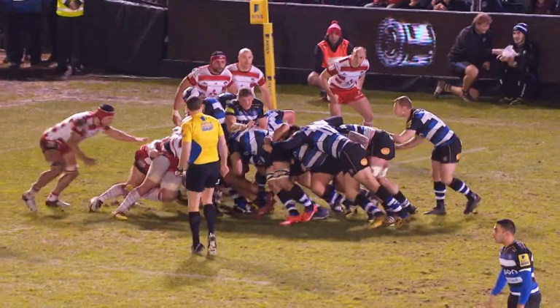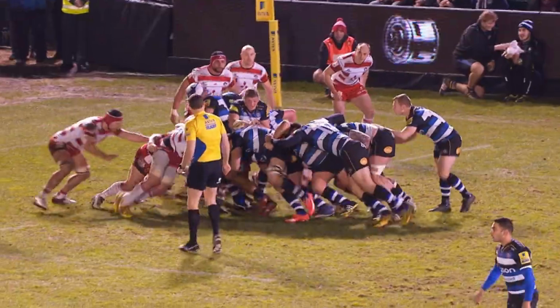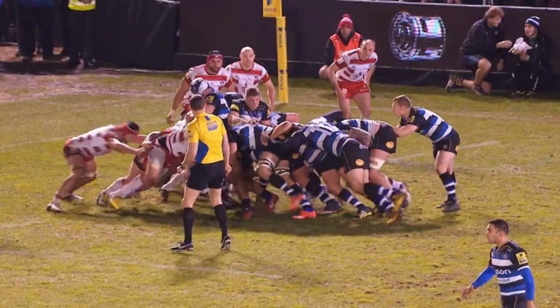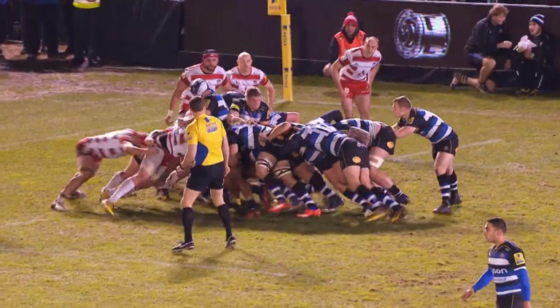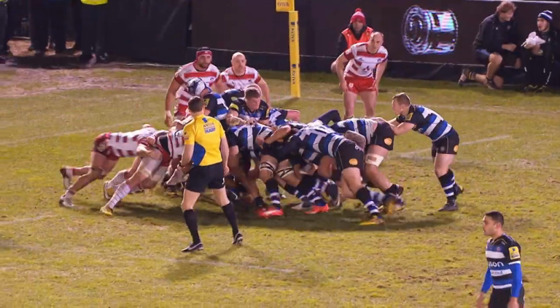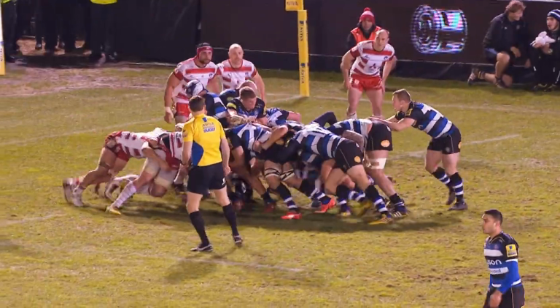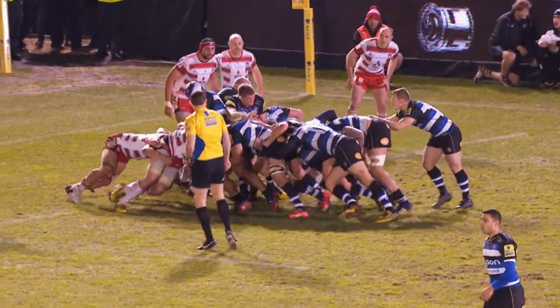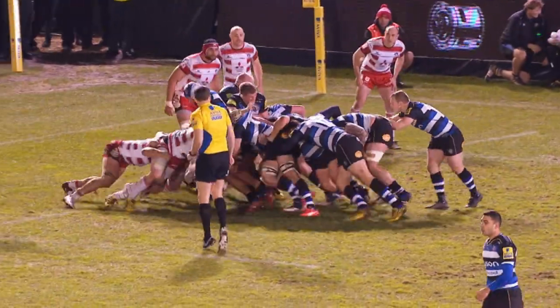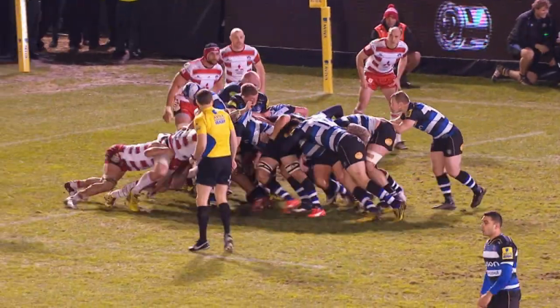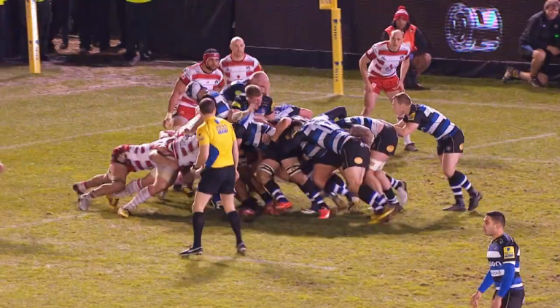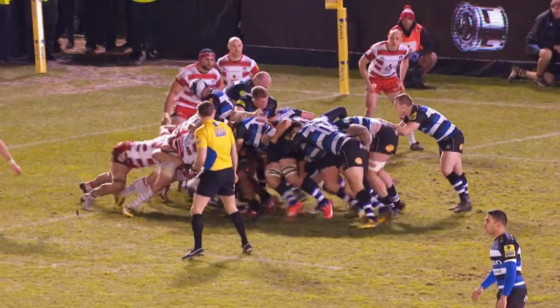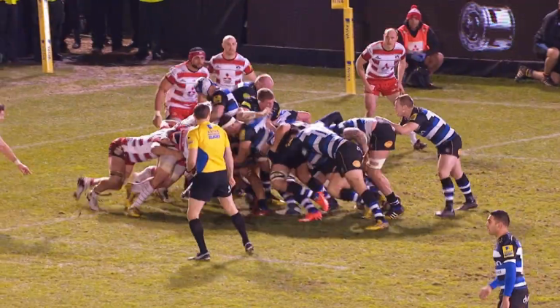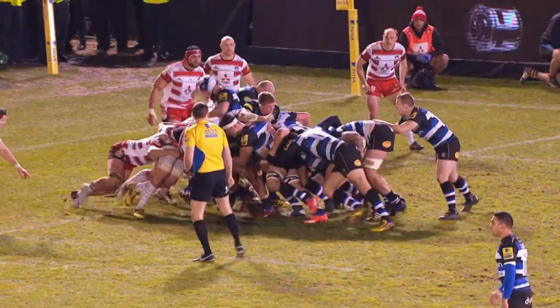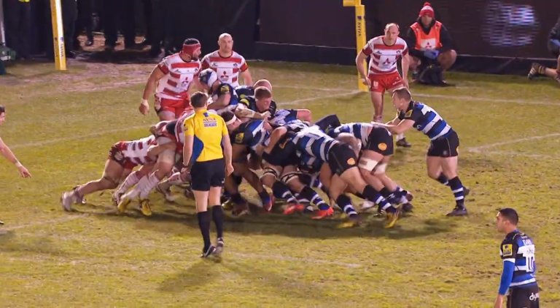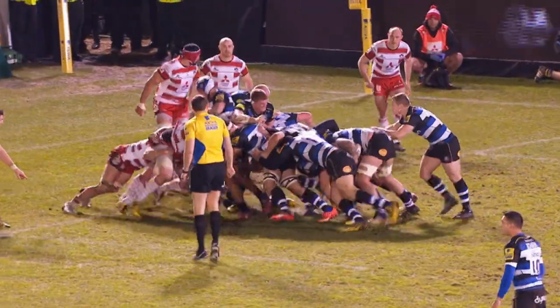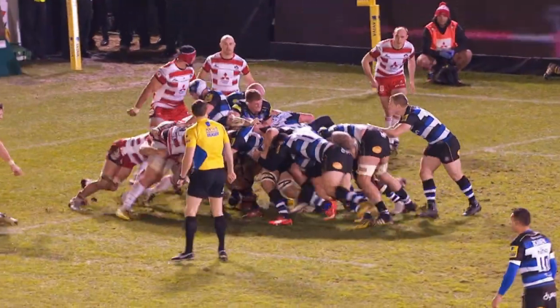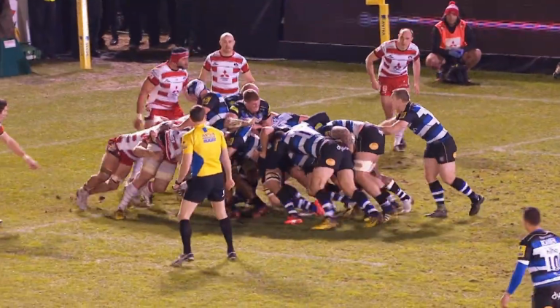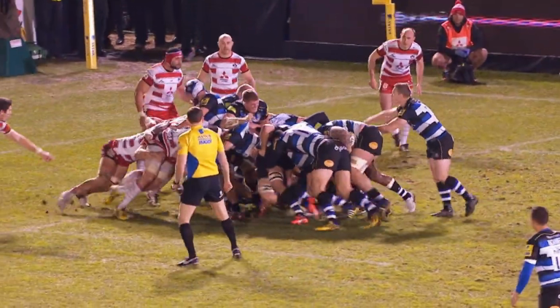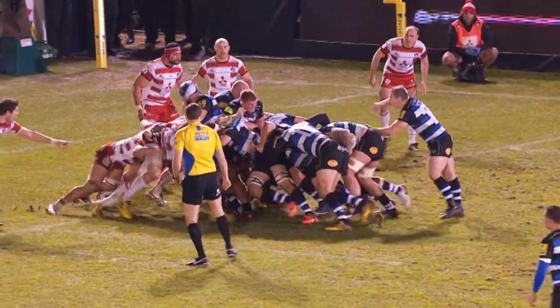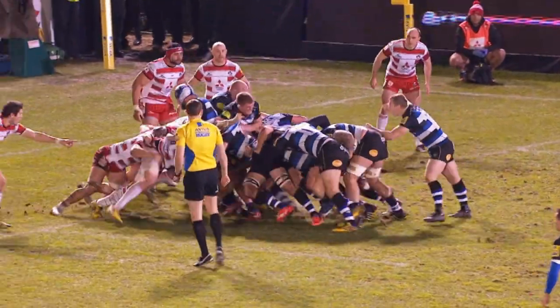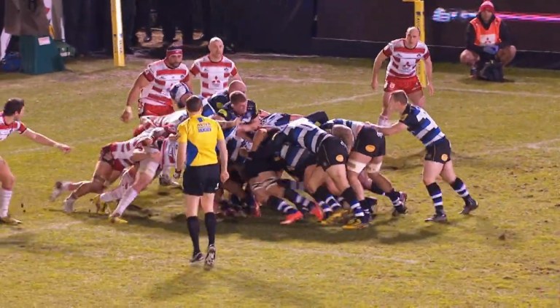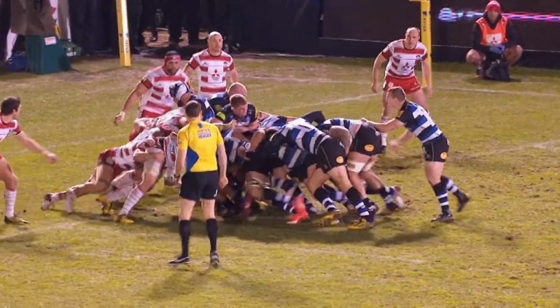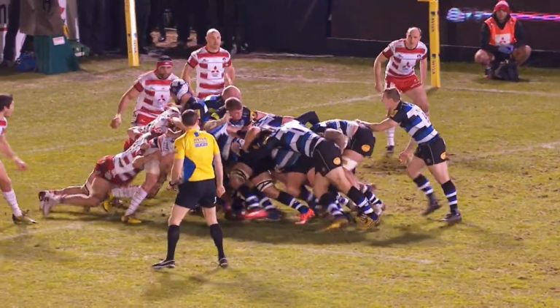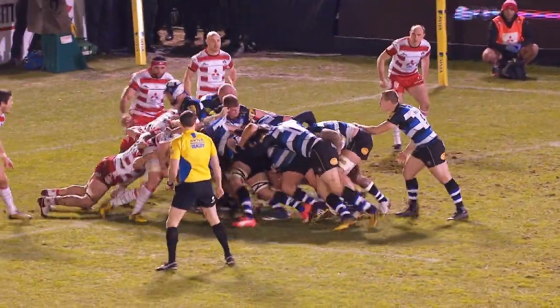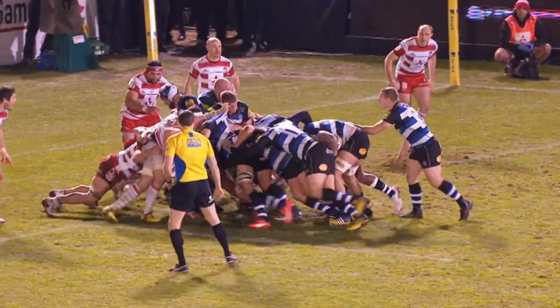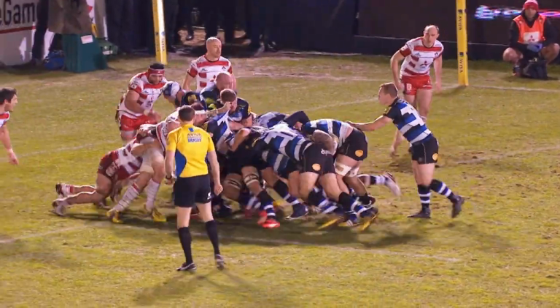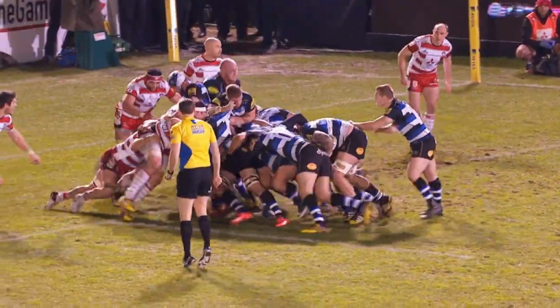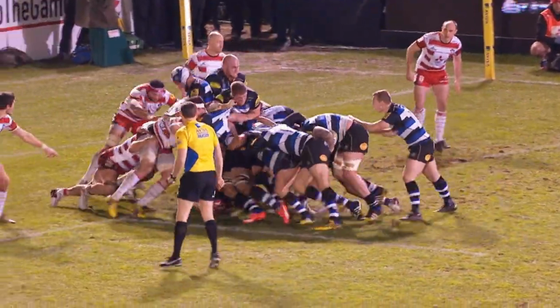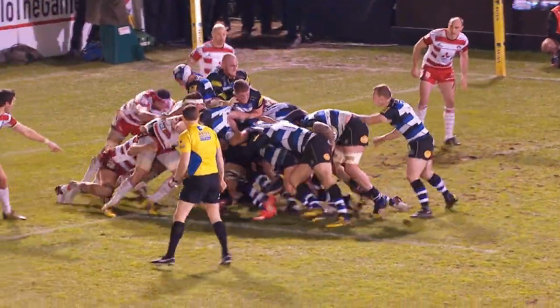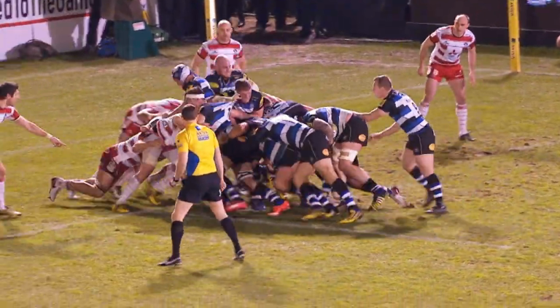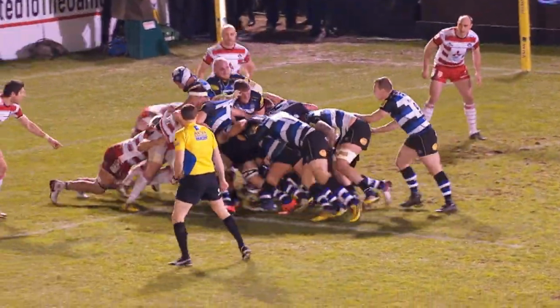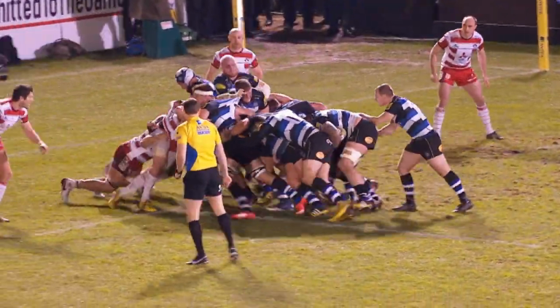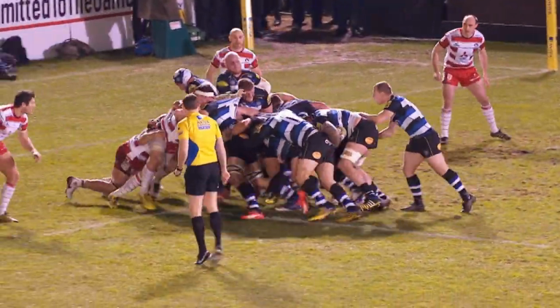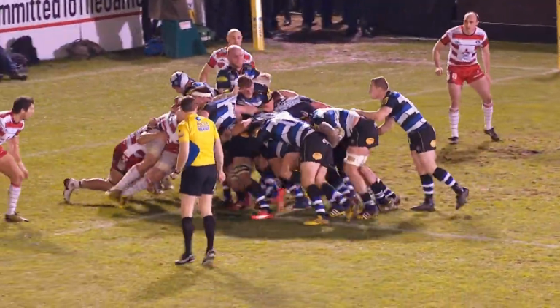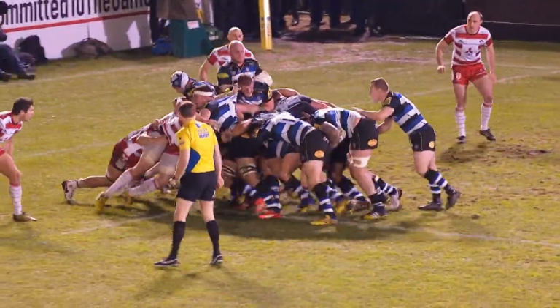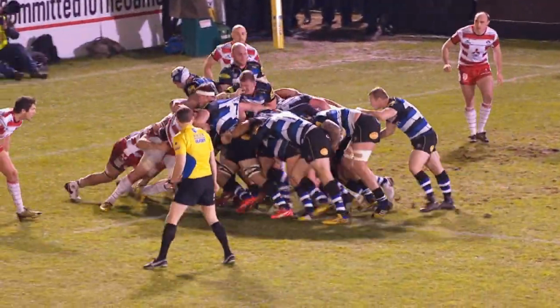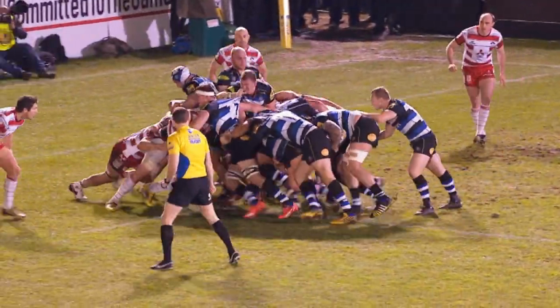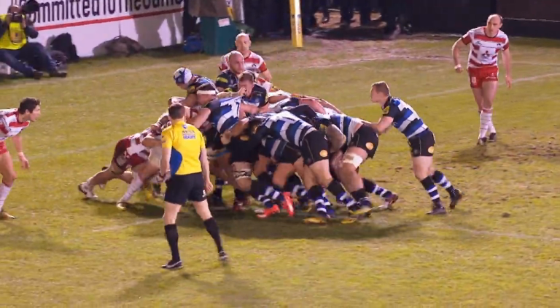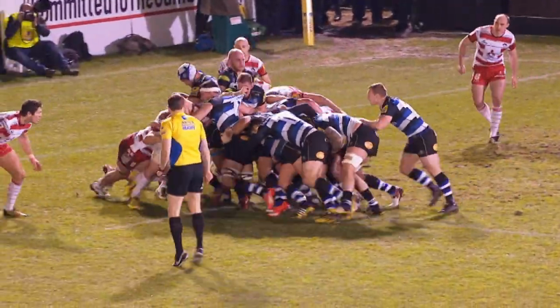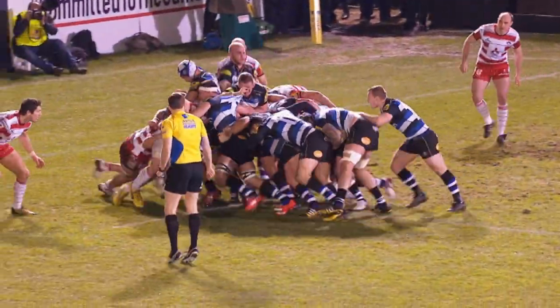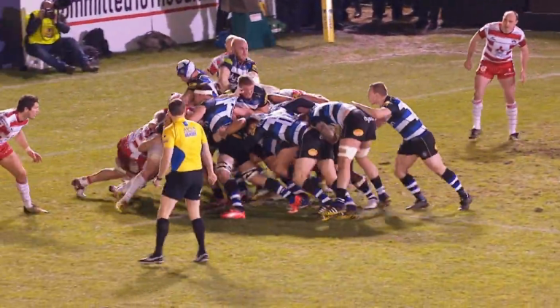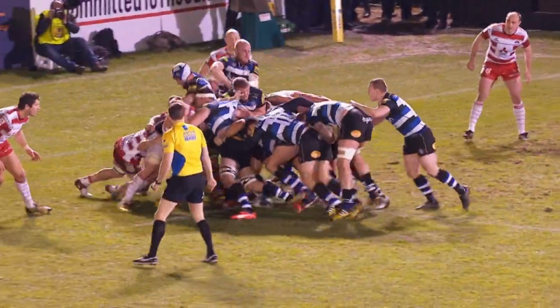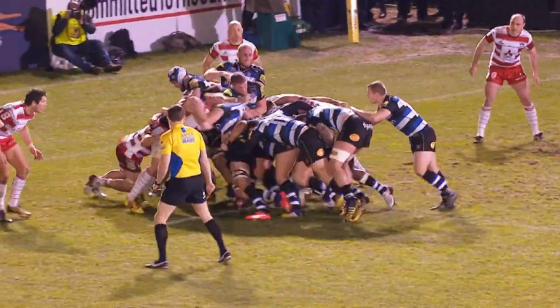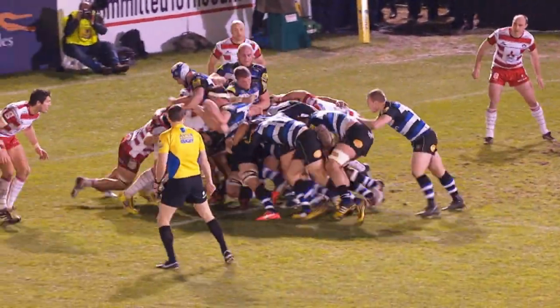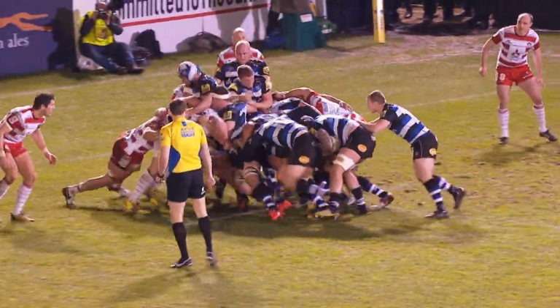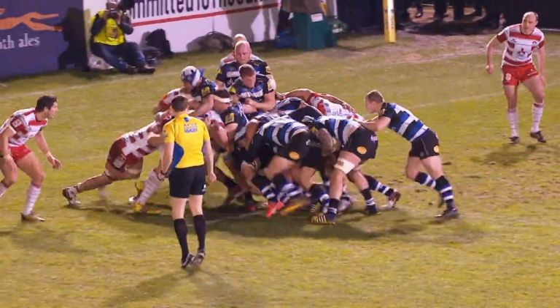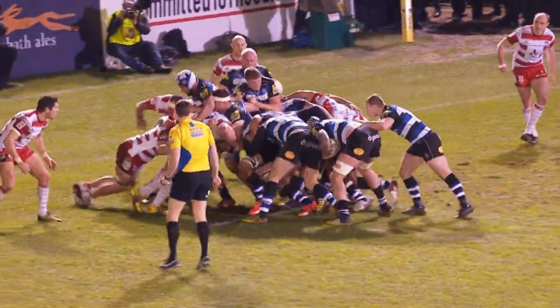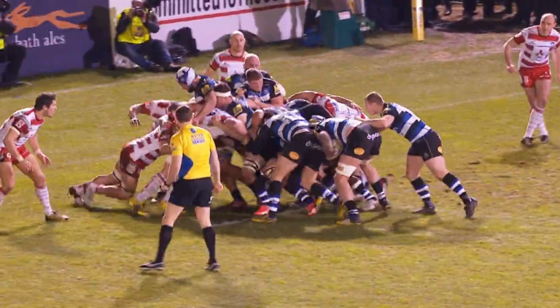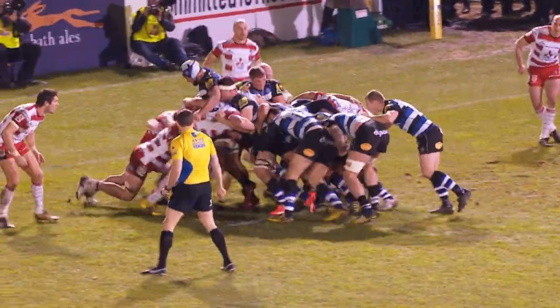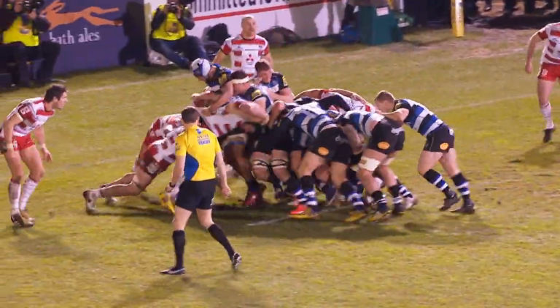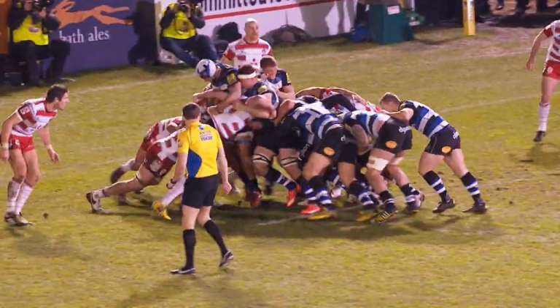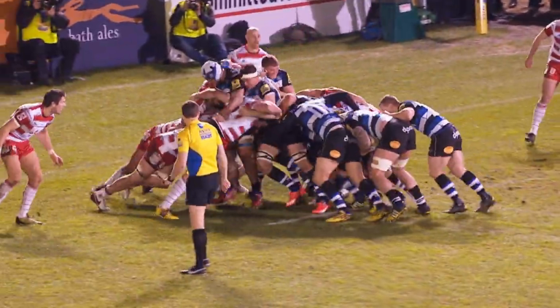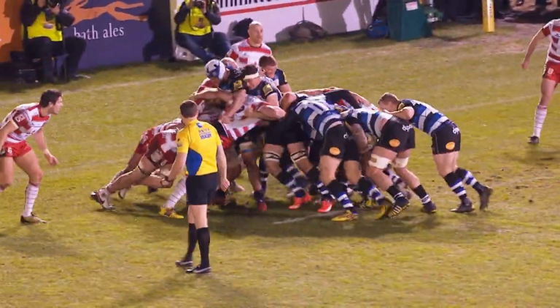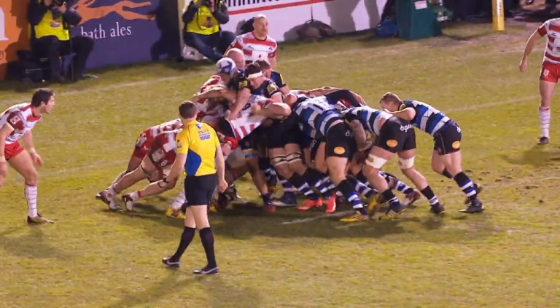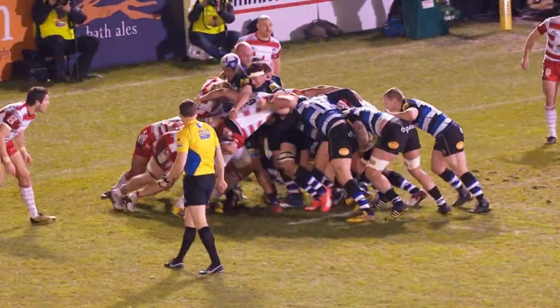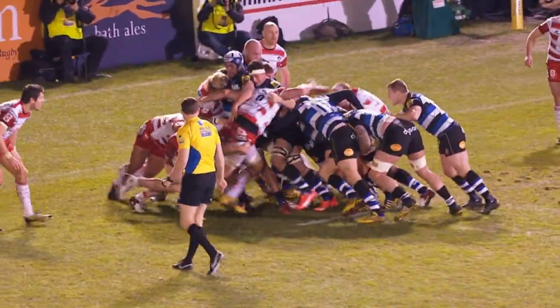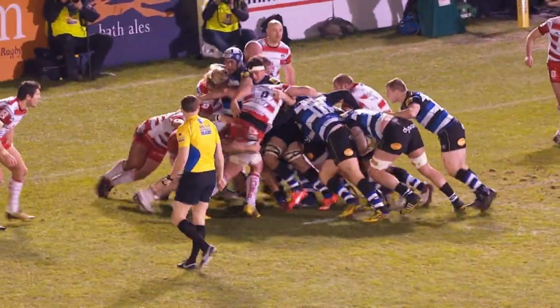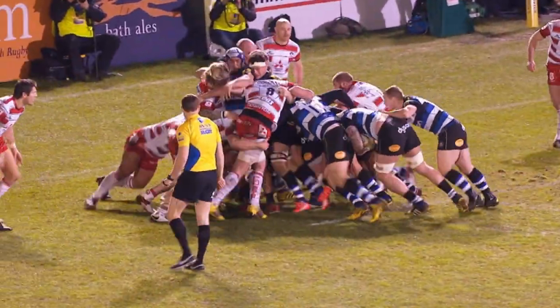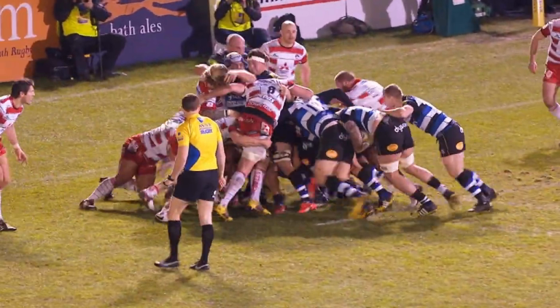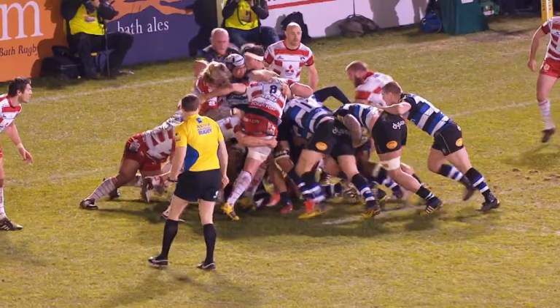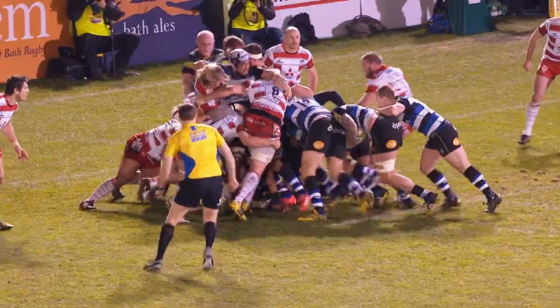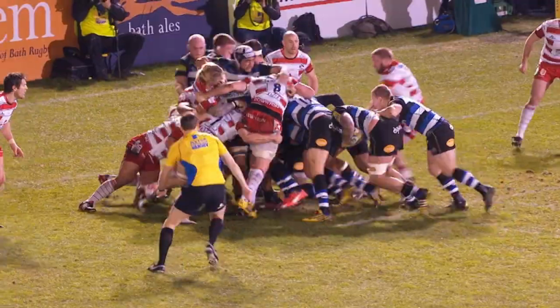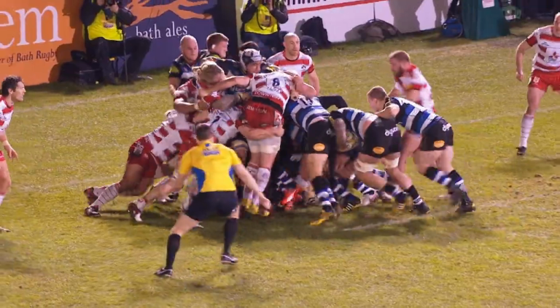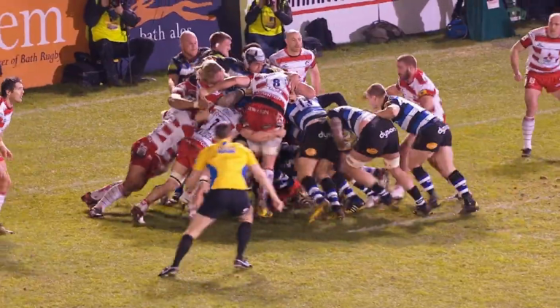Bath's decision to continuously kick to the corner was vindicated soon after, with Dominic Day powering over for the game's first try.